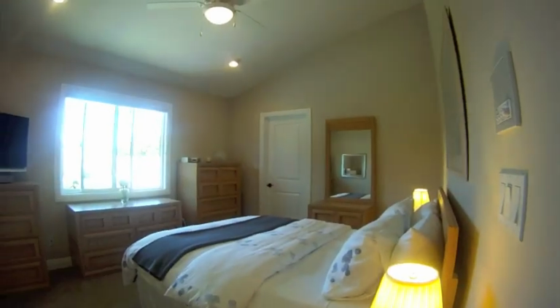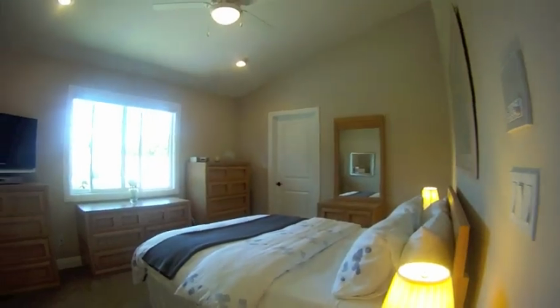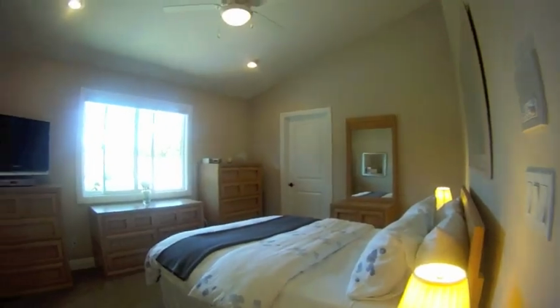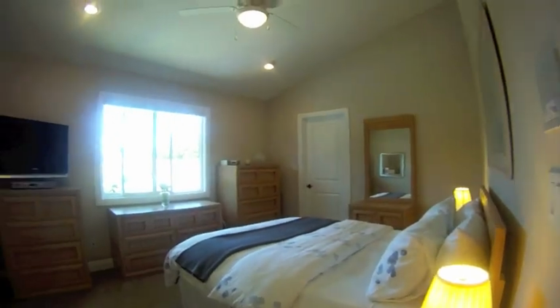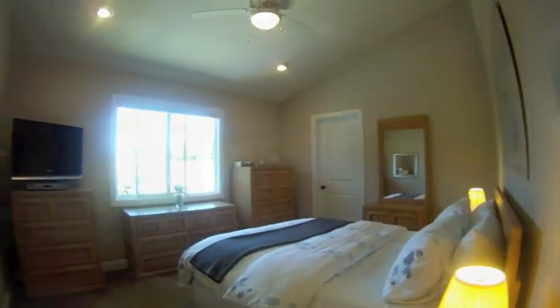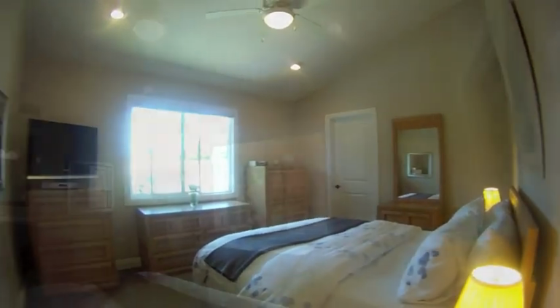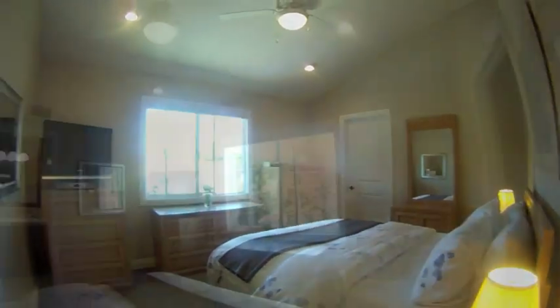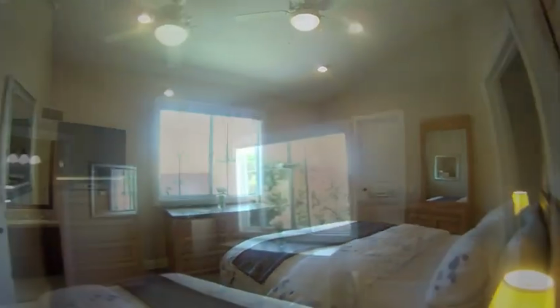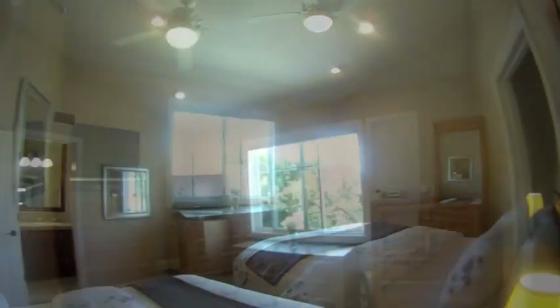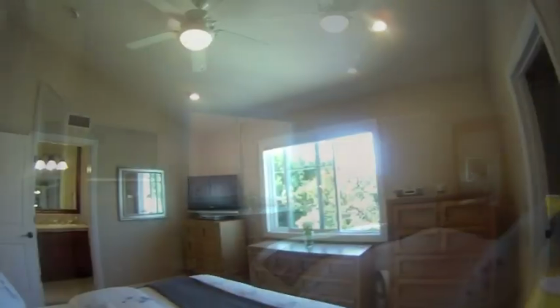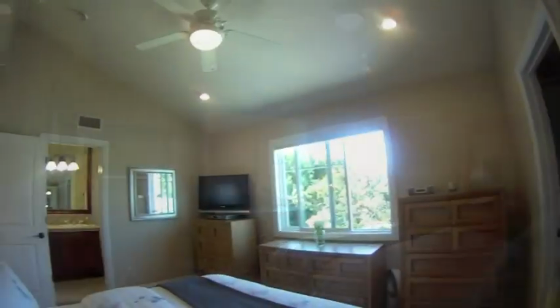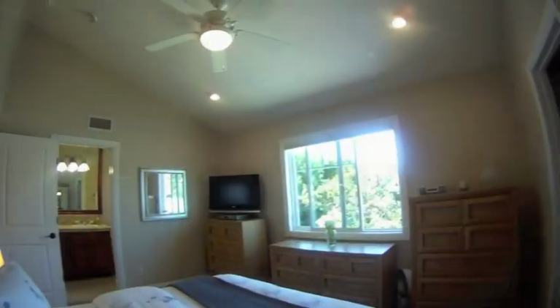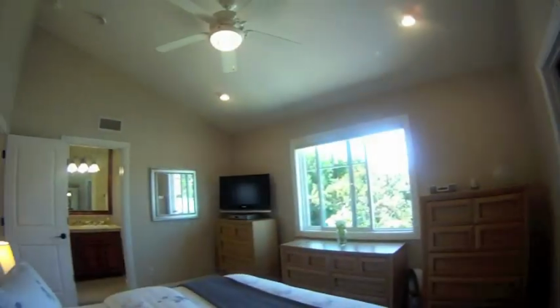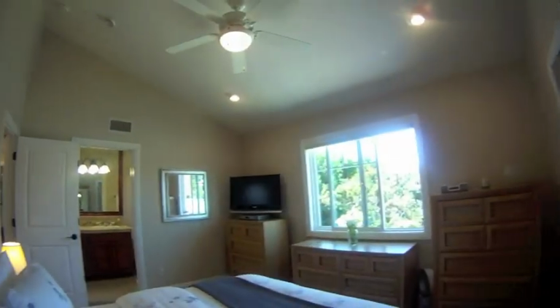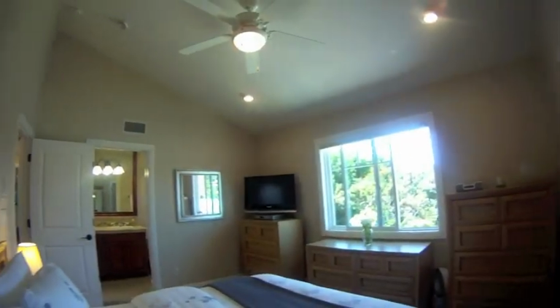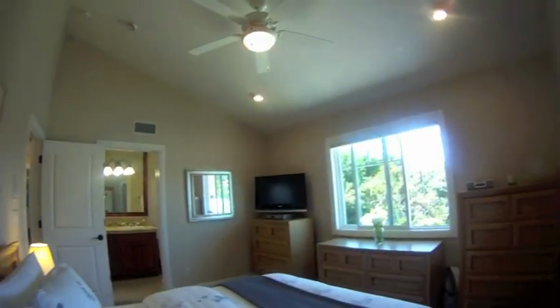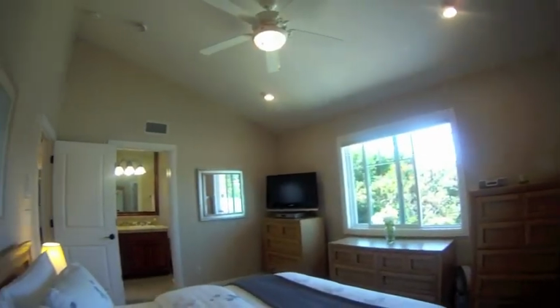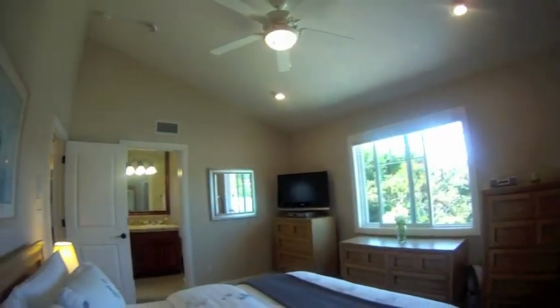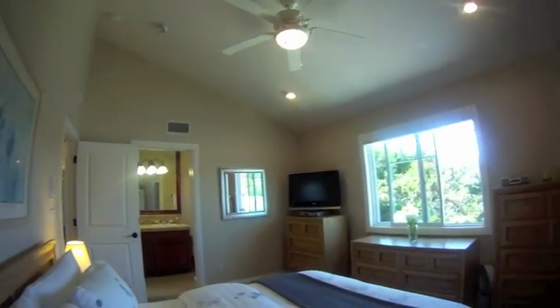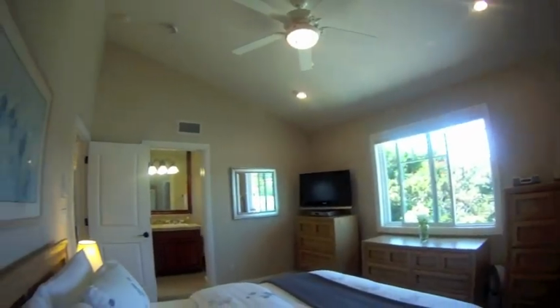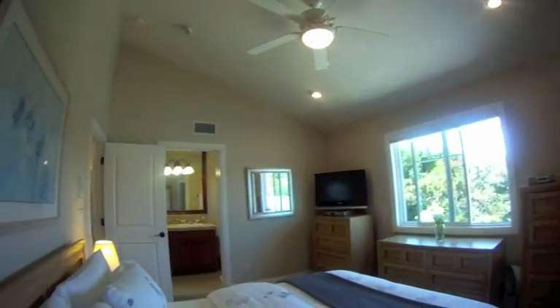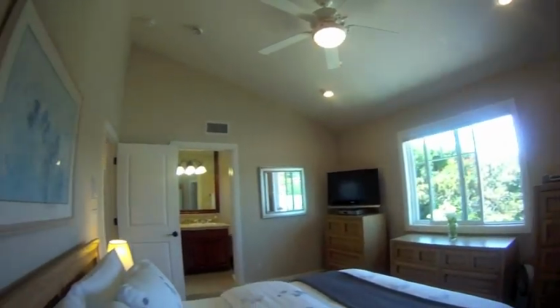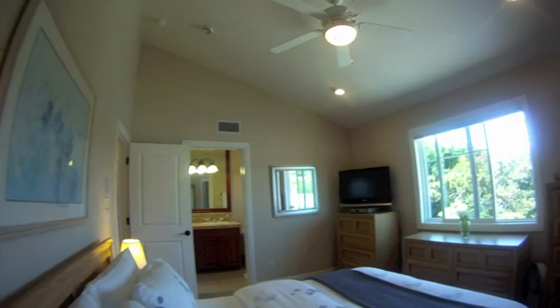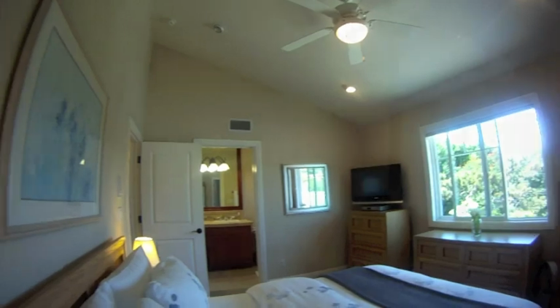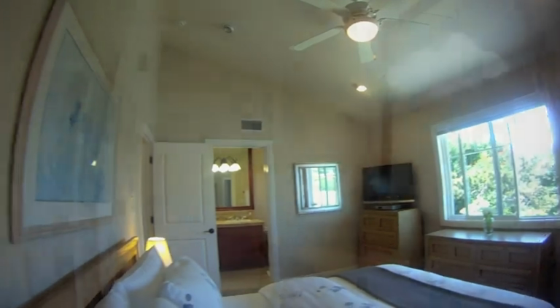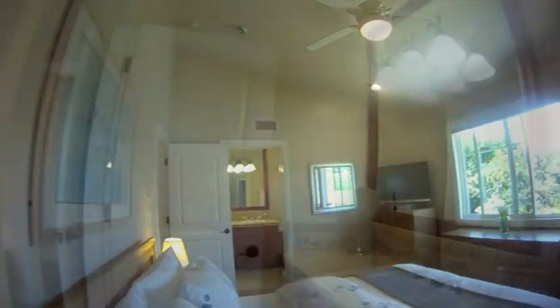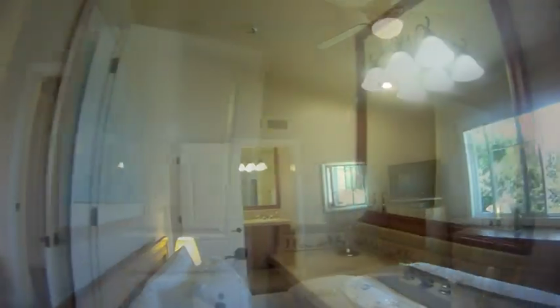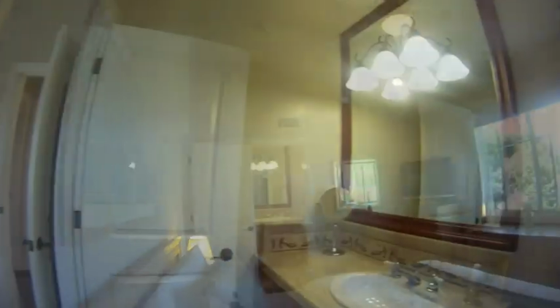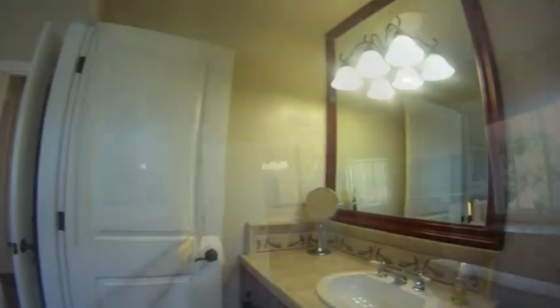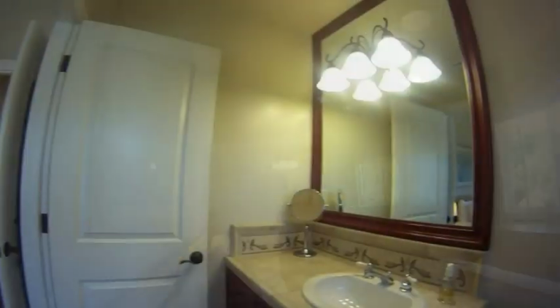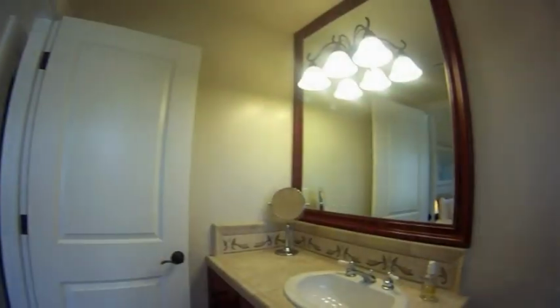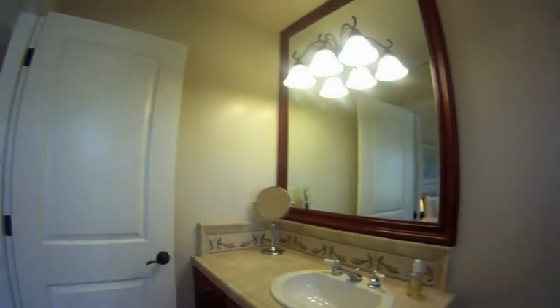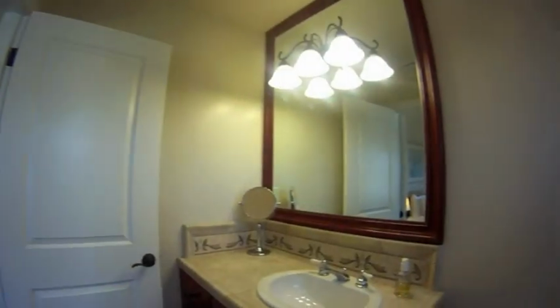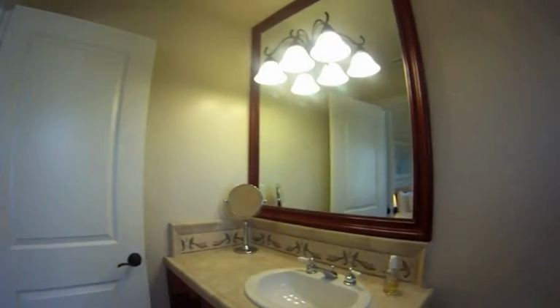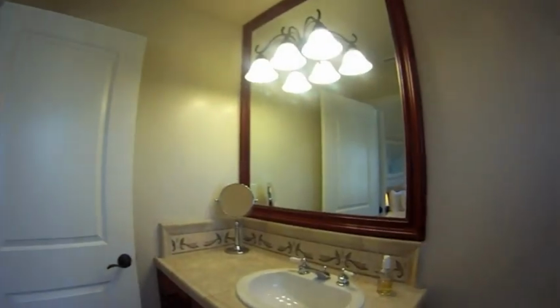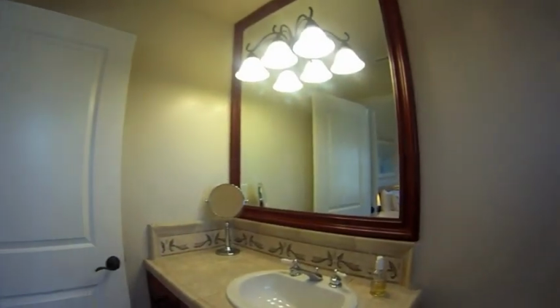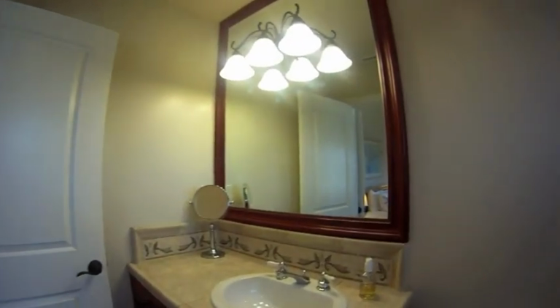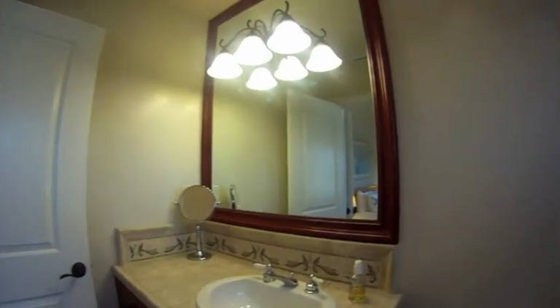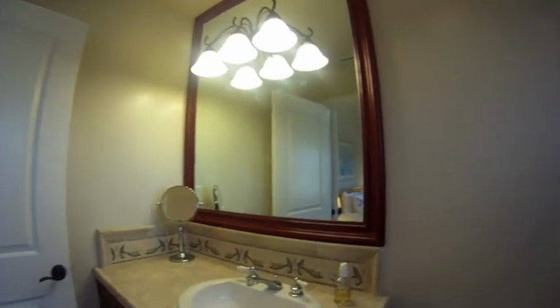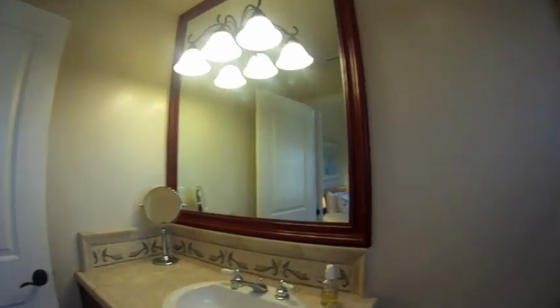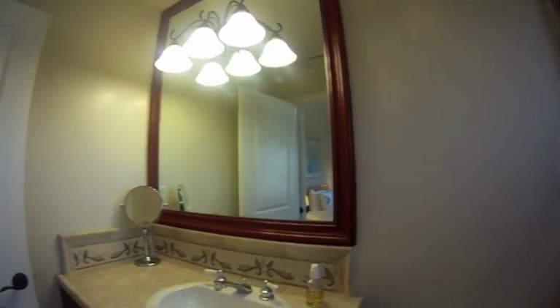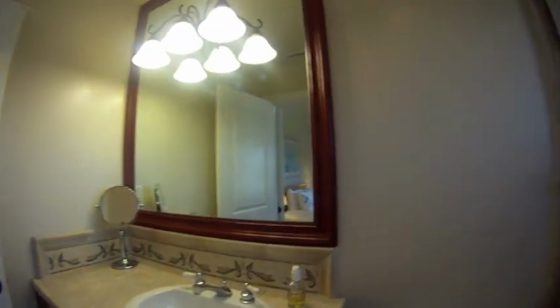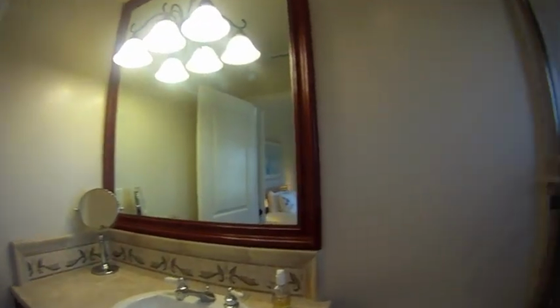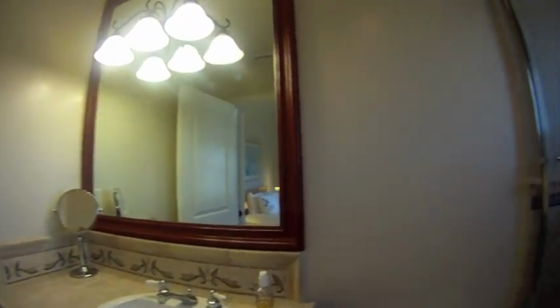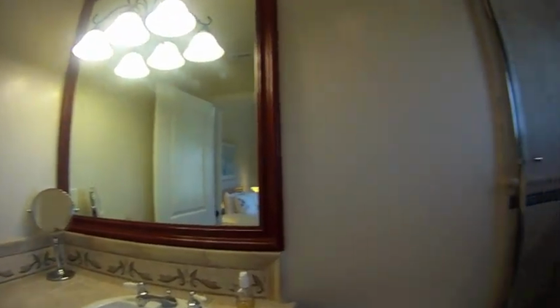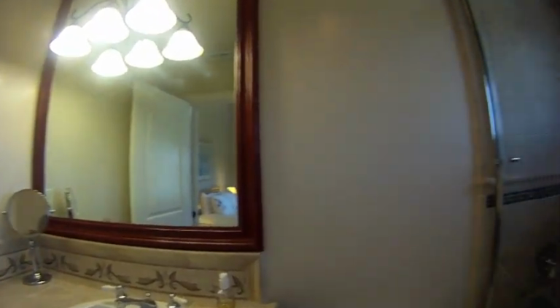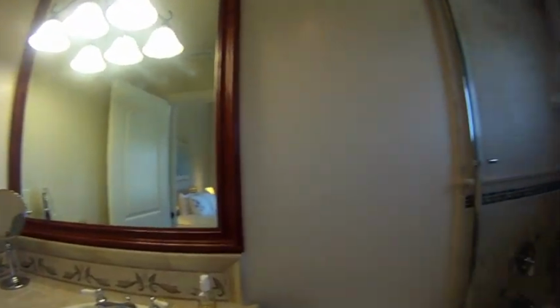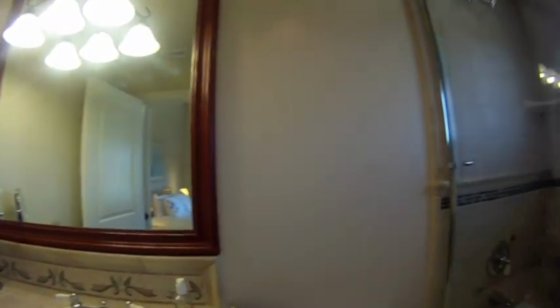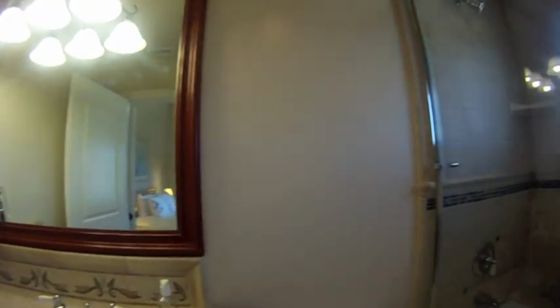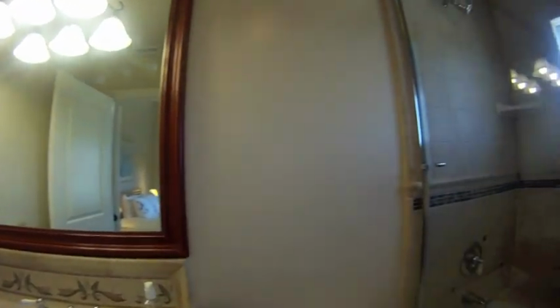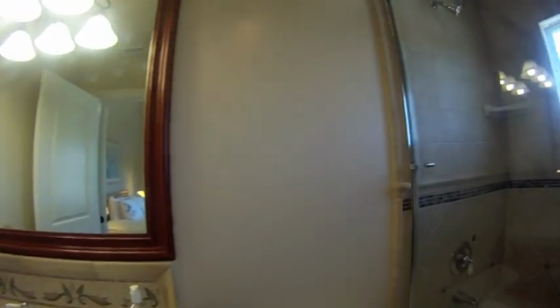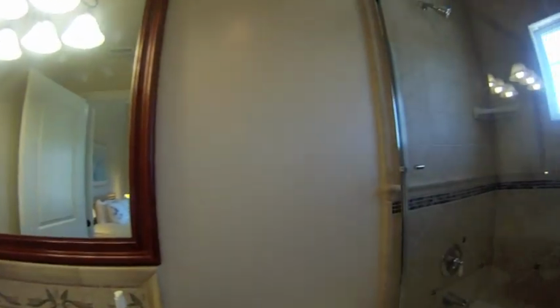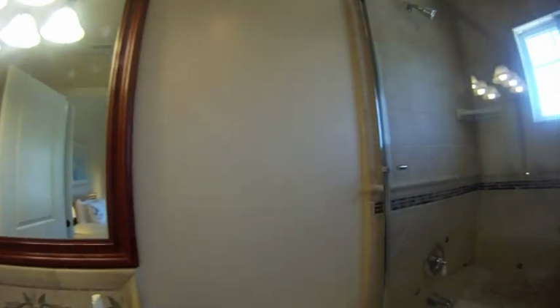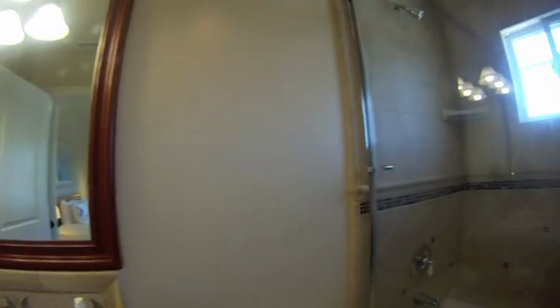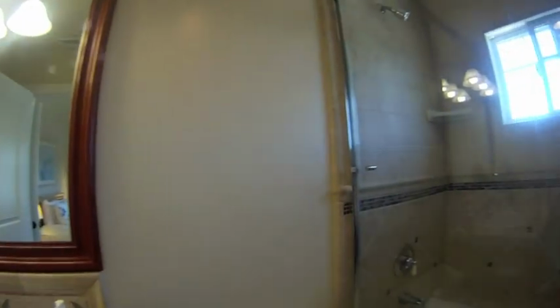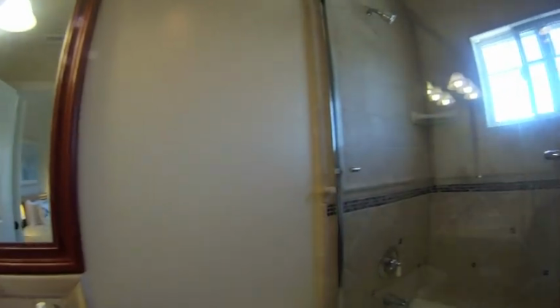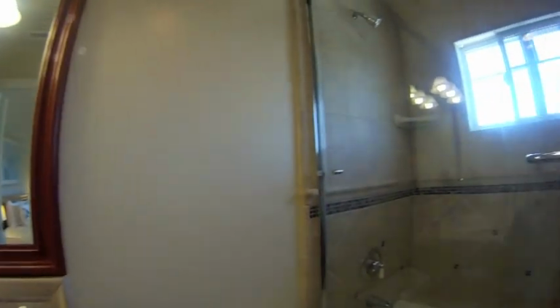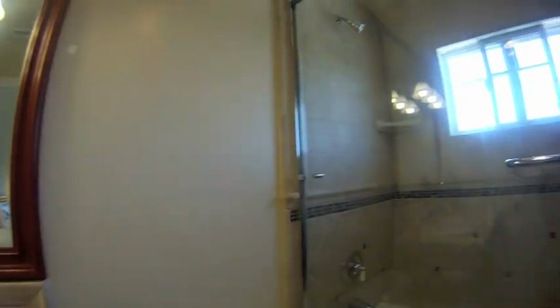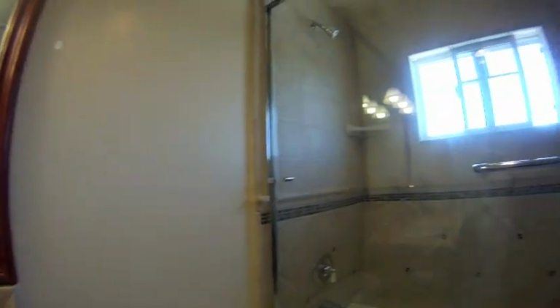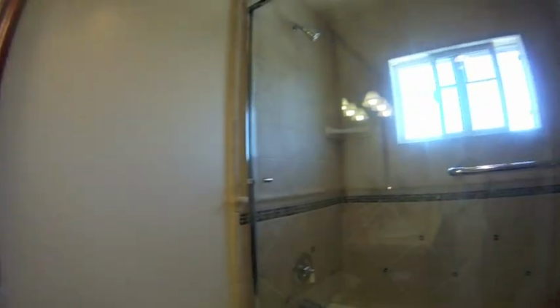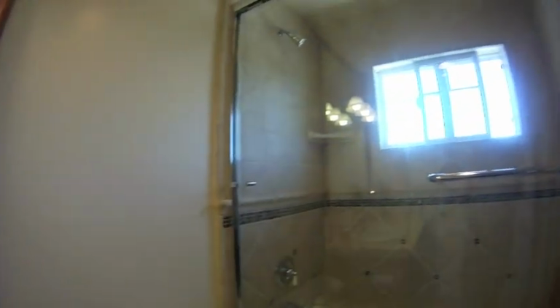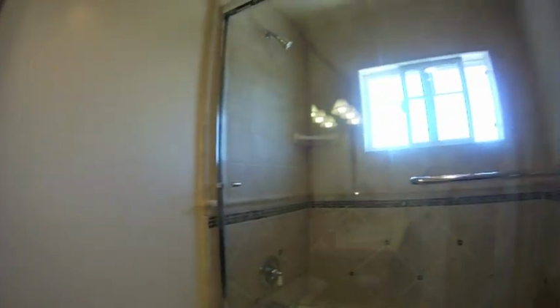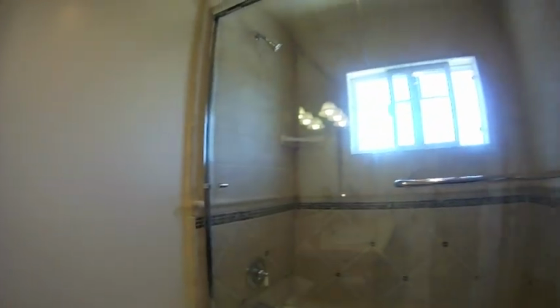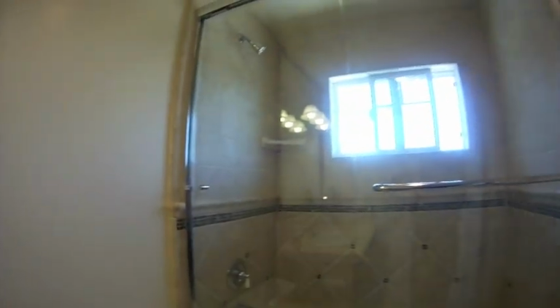The third bedroom also has high ceilings and lots of natural light. It has a walk-in closet and its own private connected bathroom.